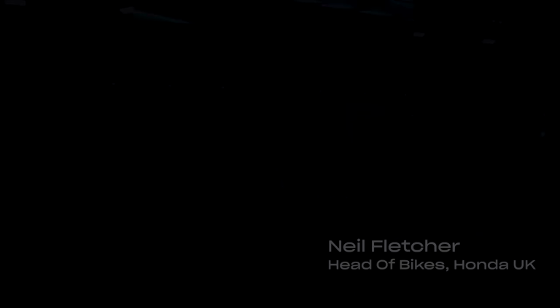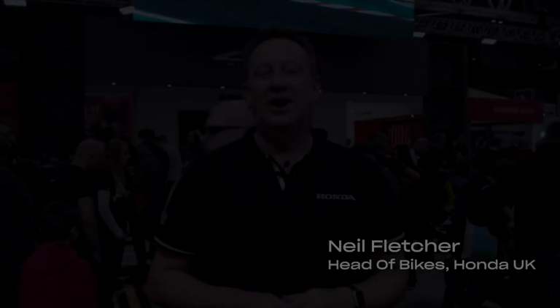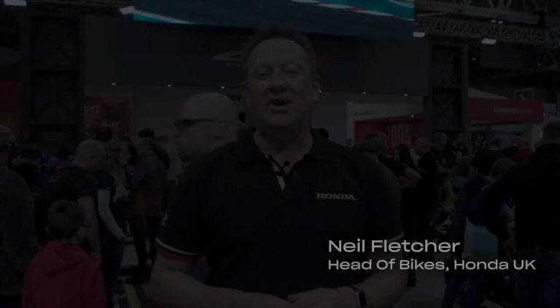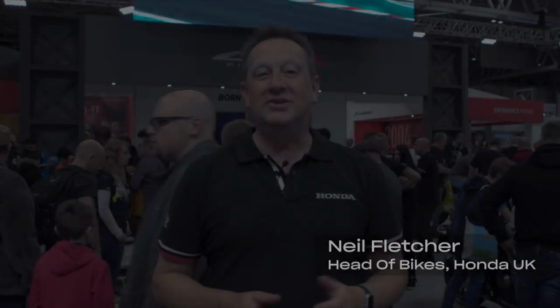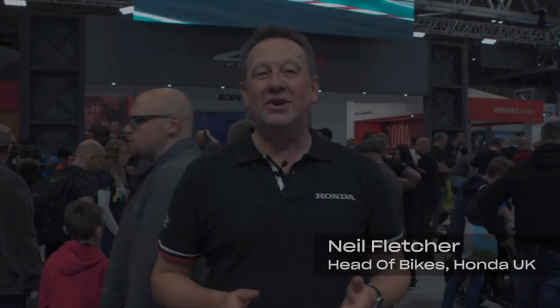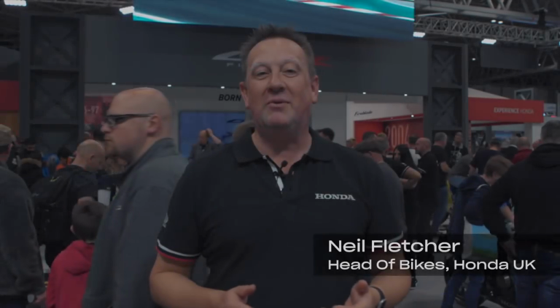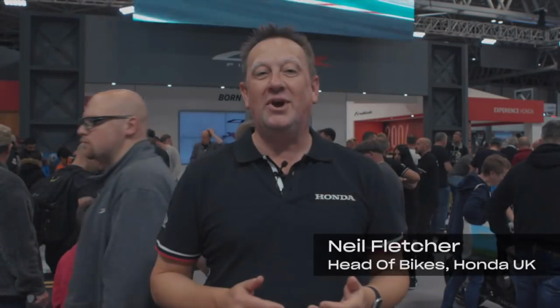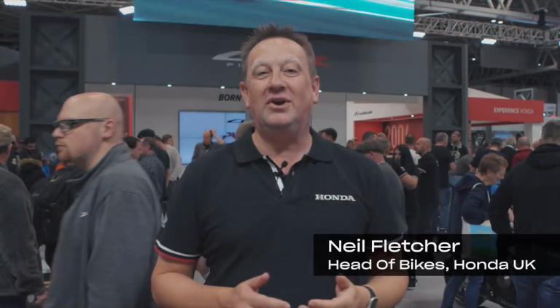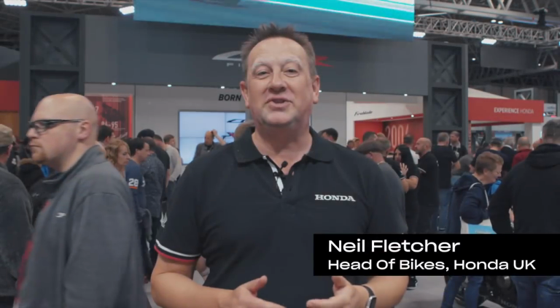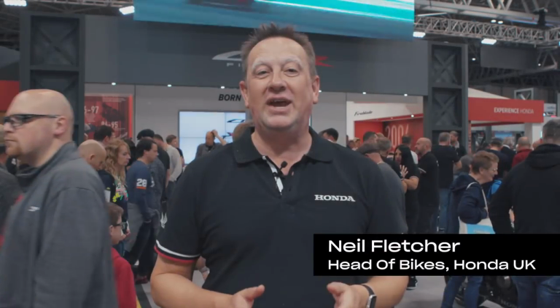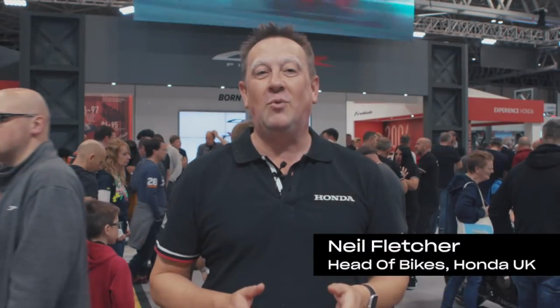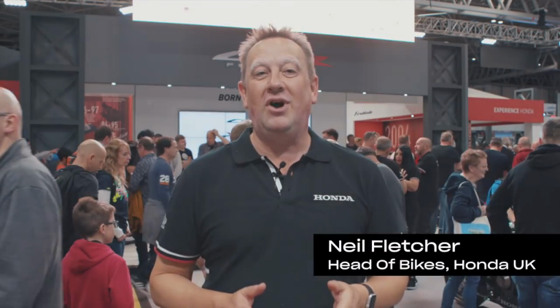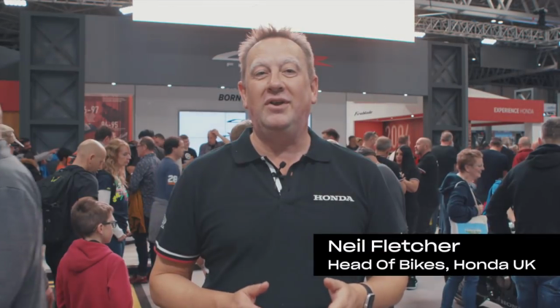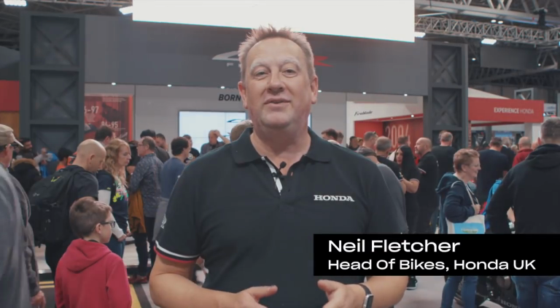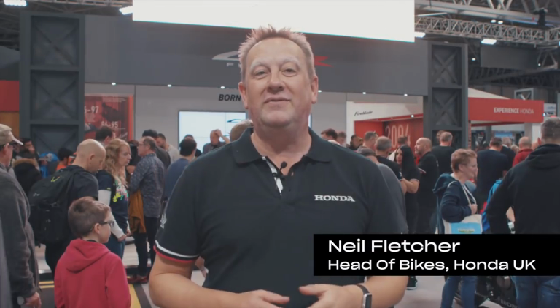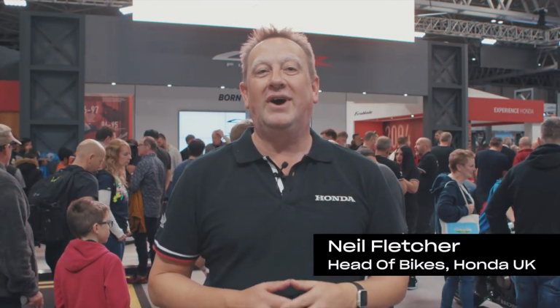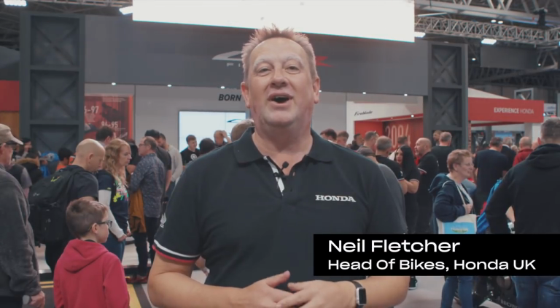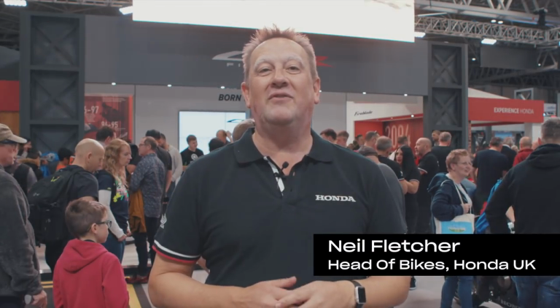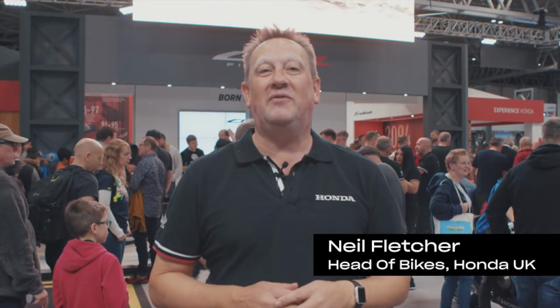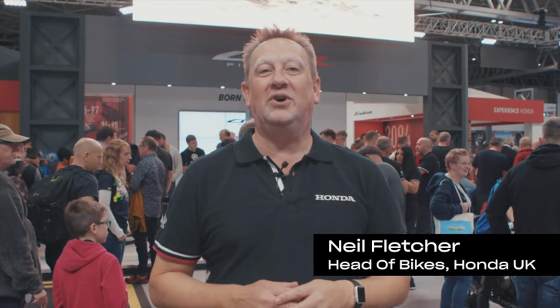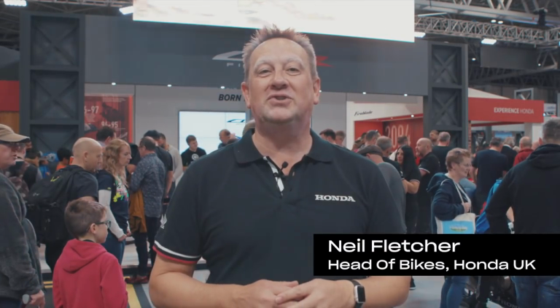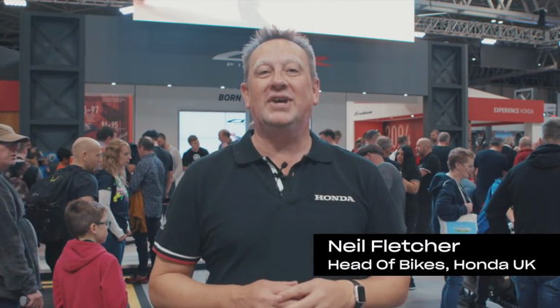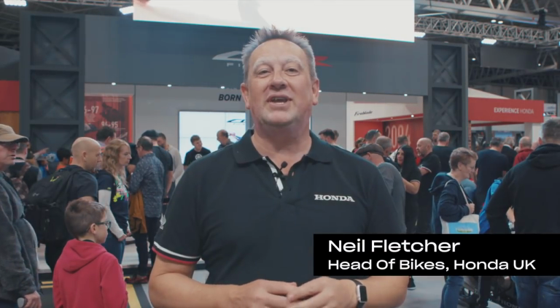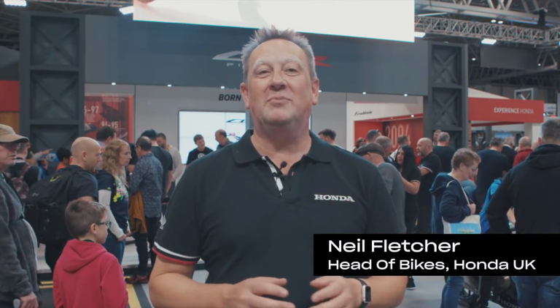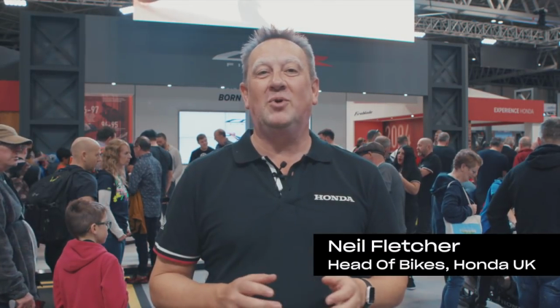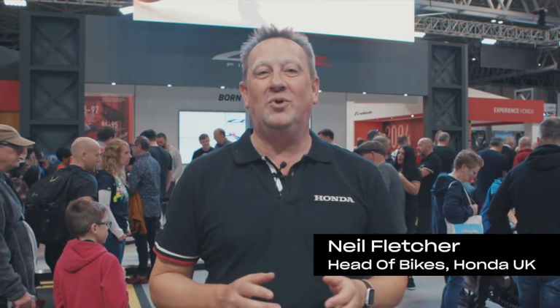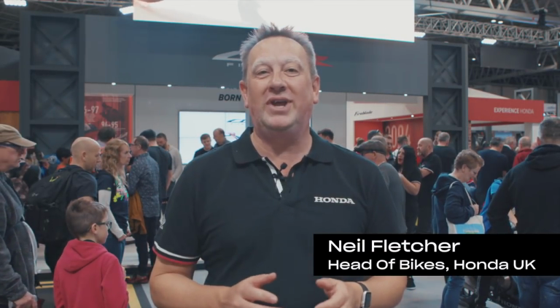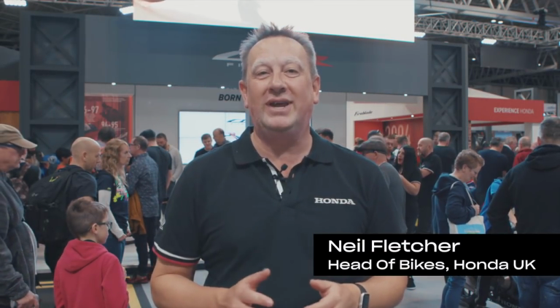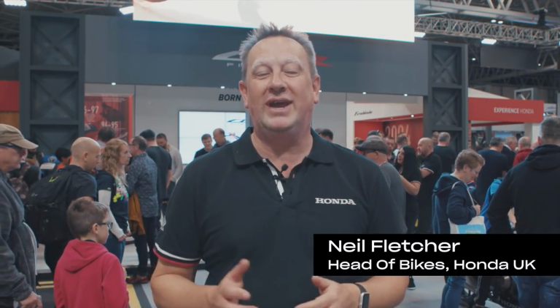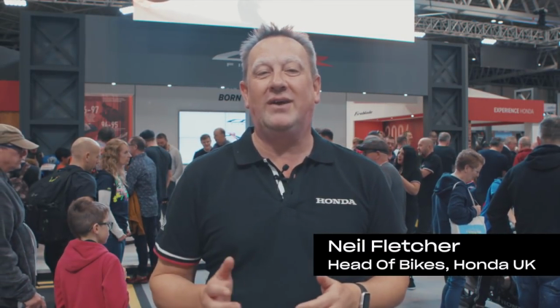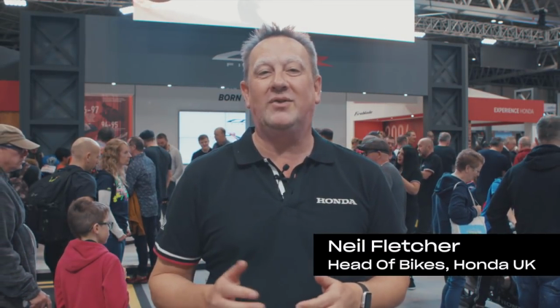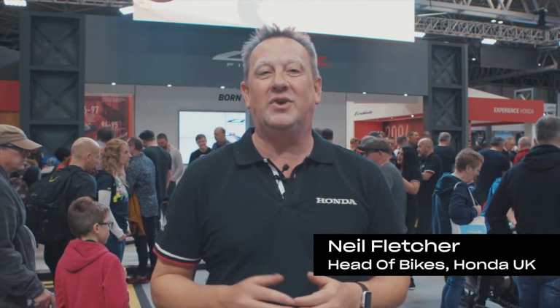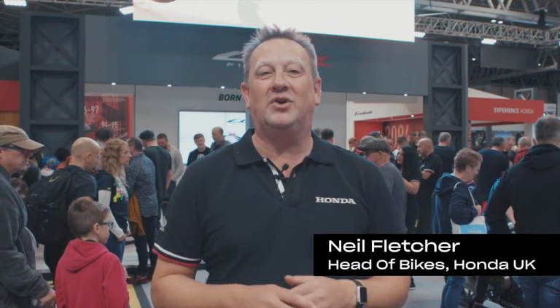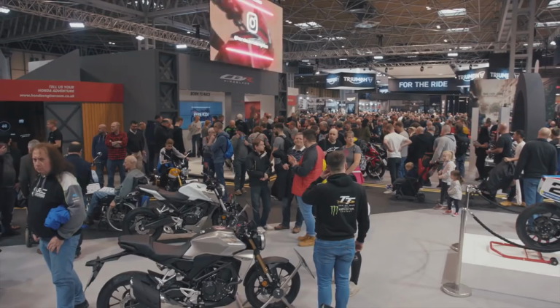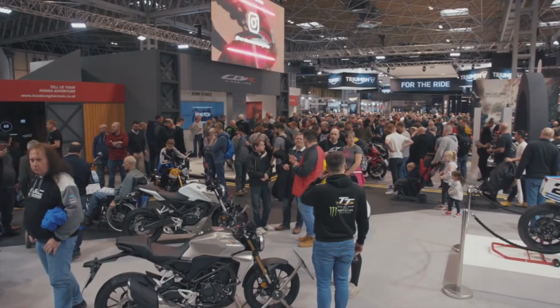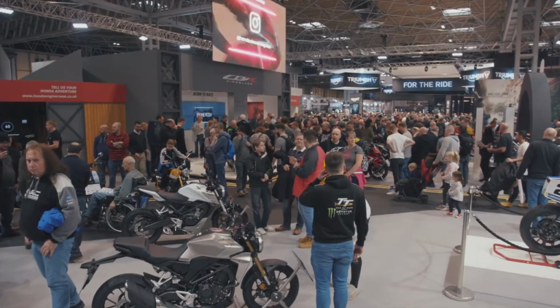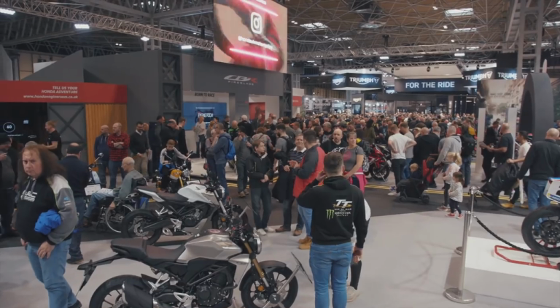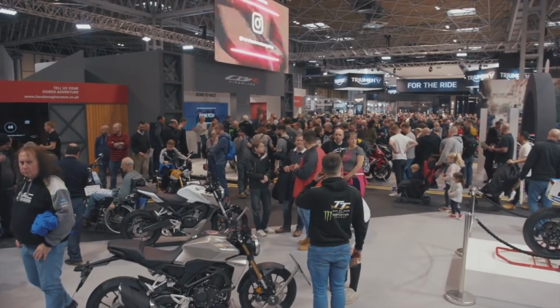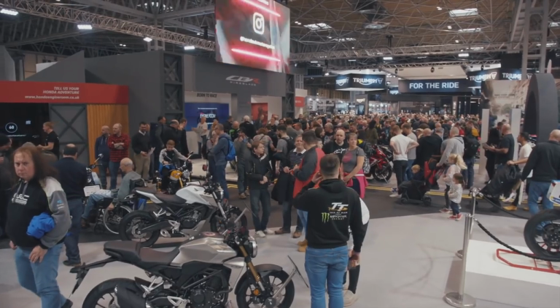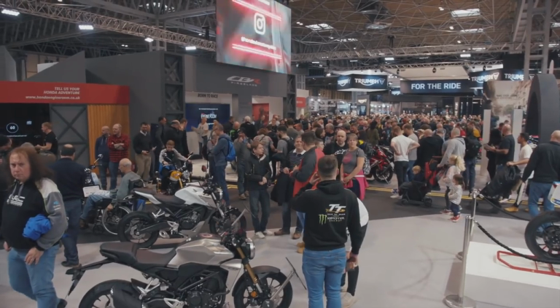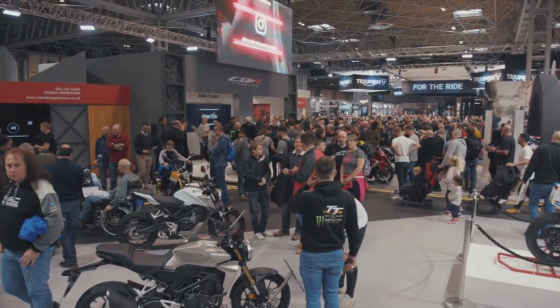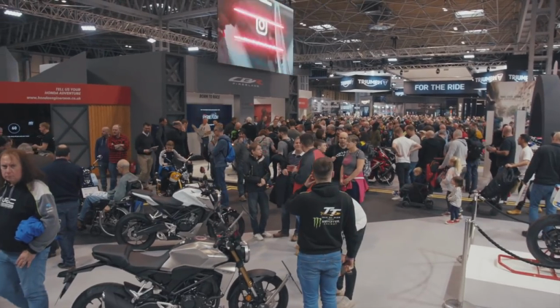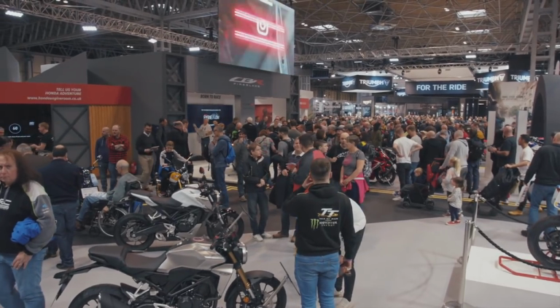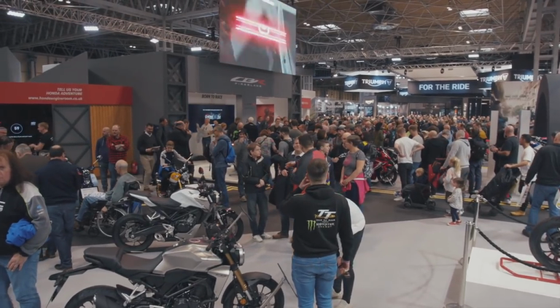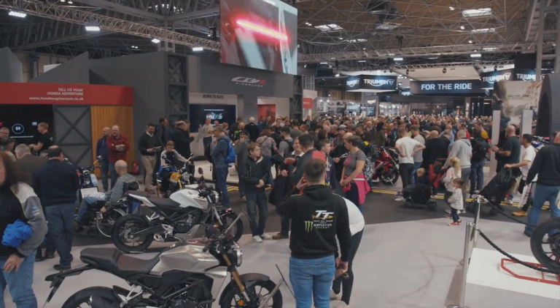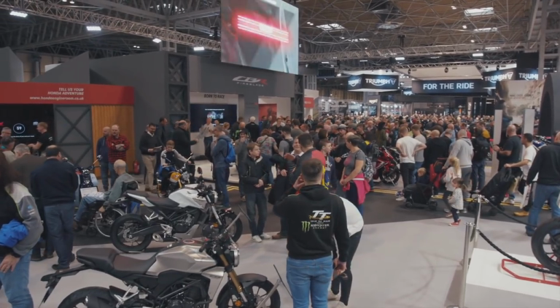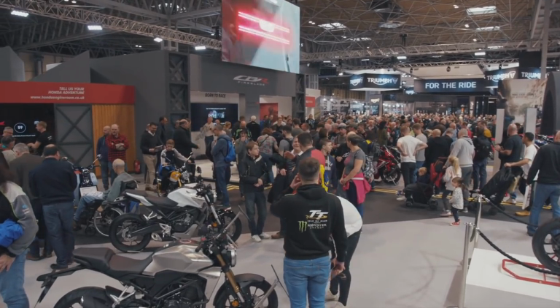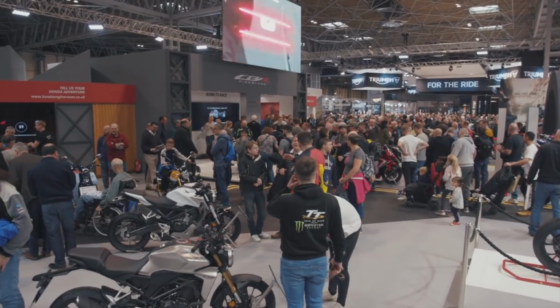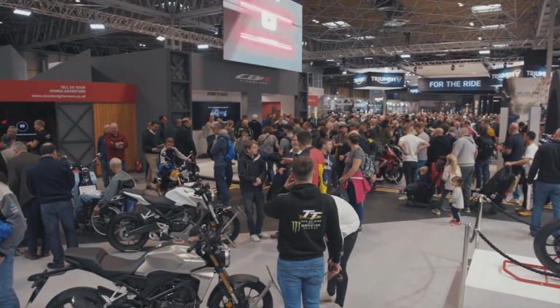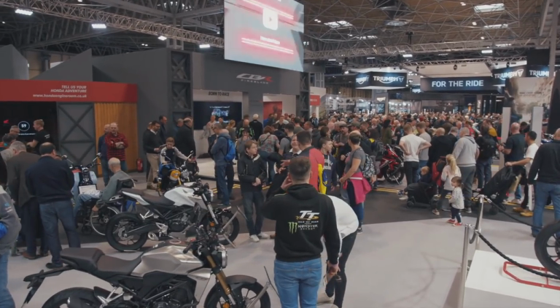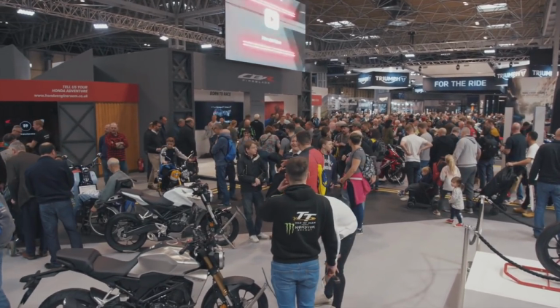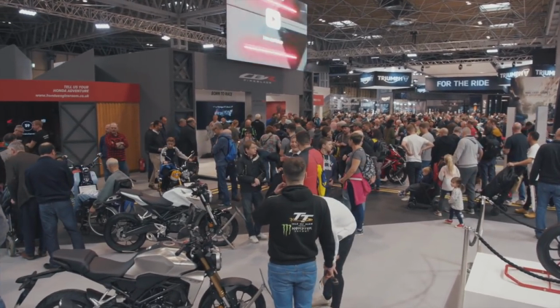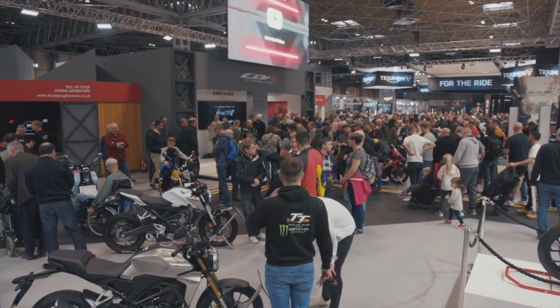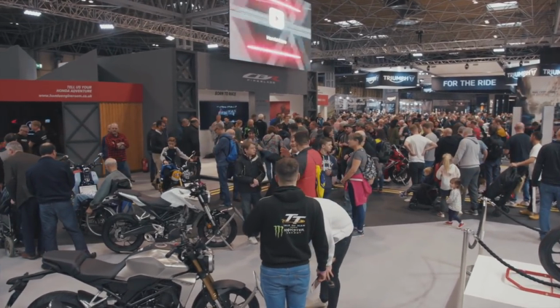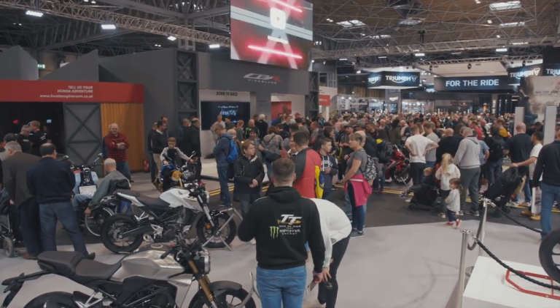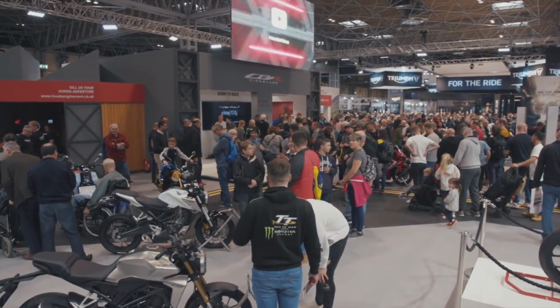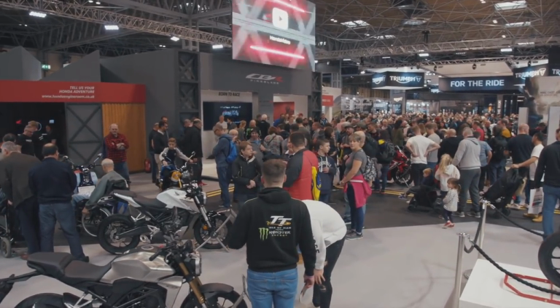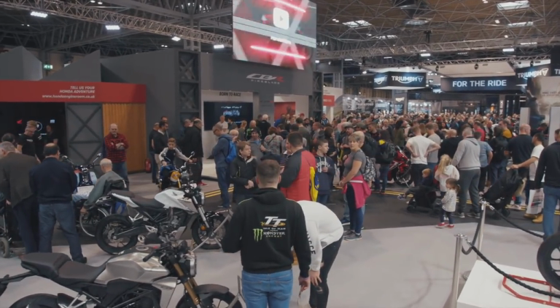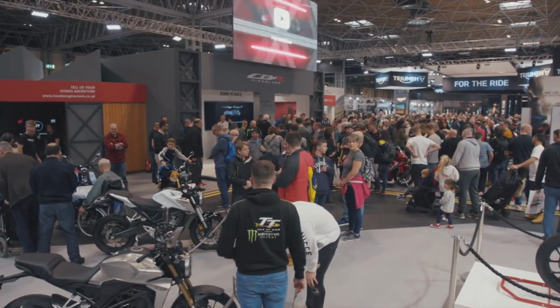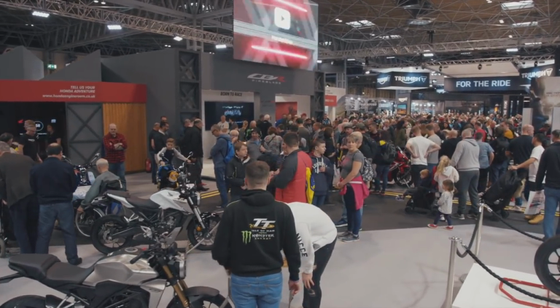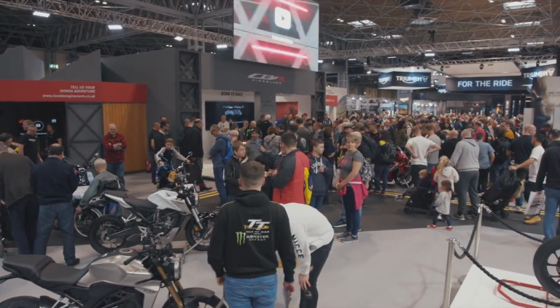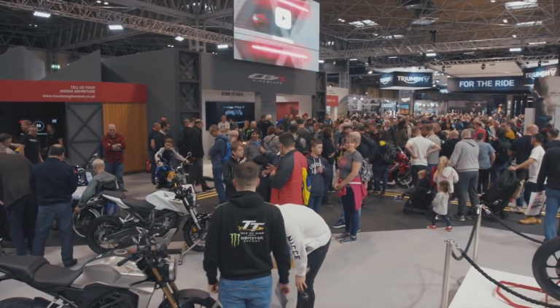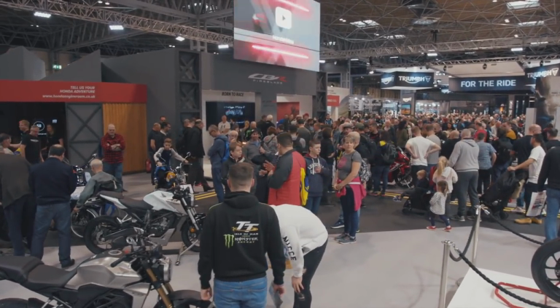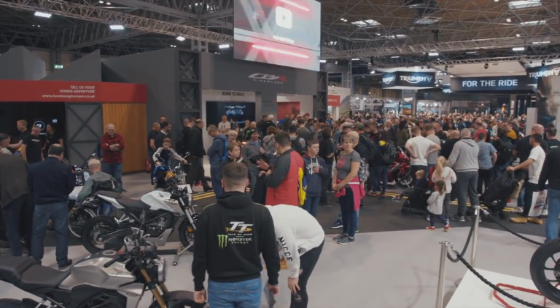Okay, so here we are, day one. First thing in the morning here at the Honda stand. Really busy already. We've got some great new stuff here today.